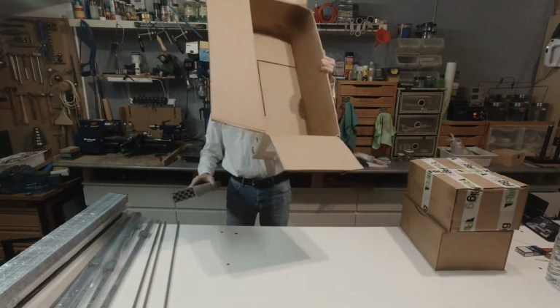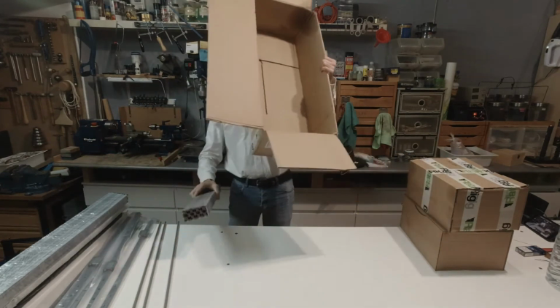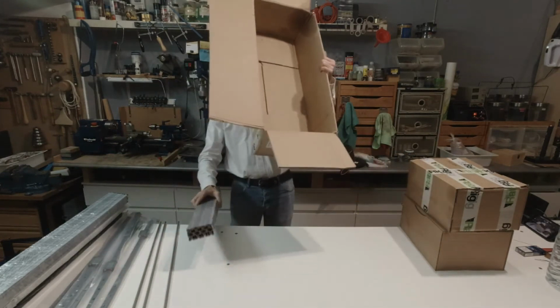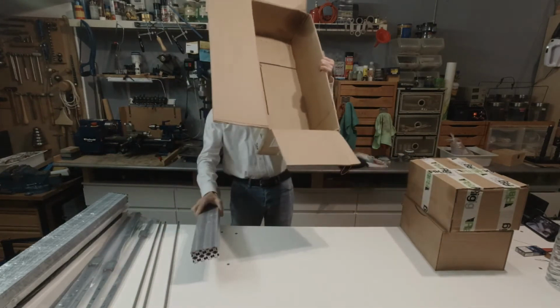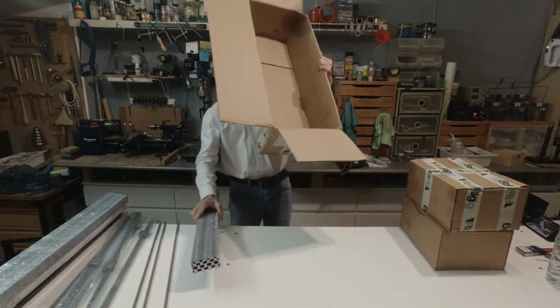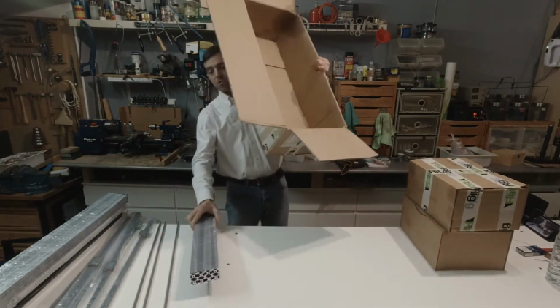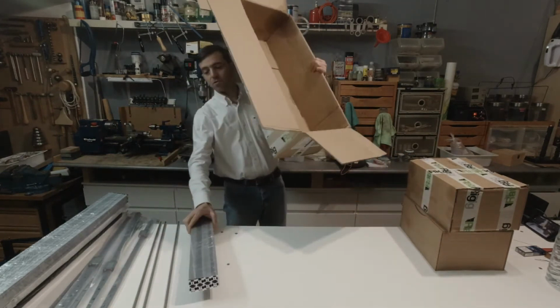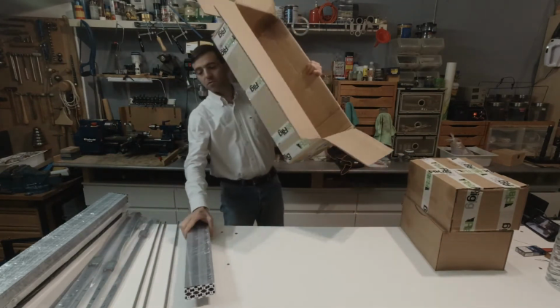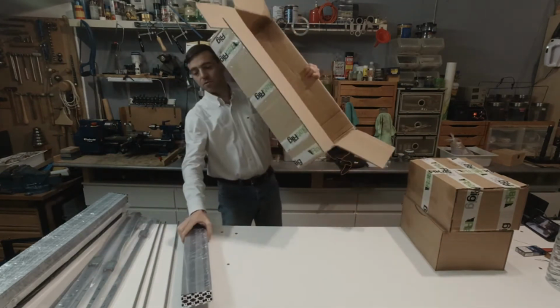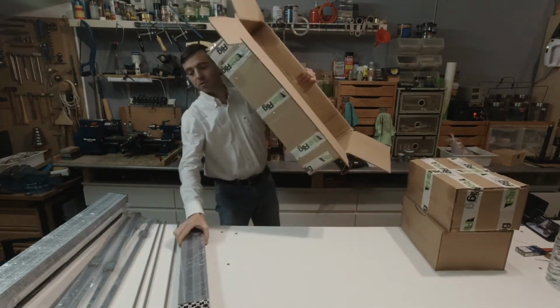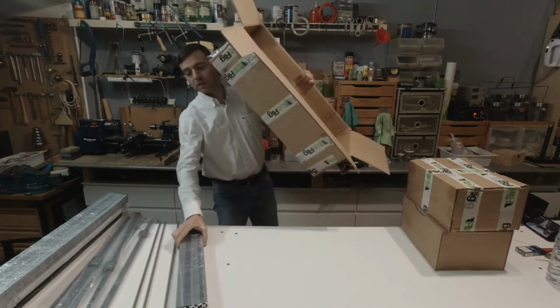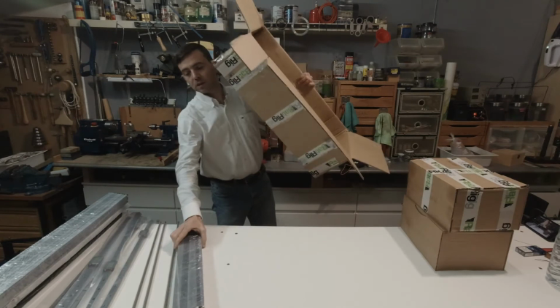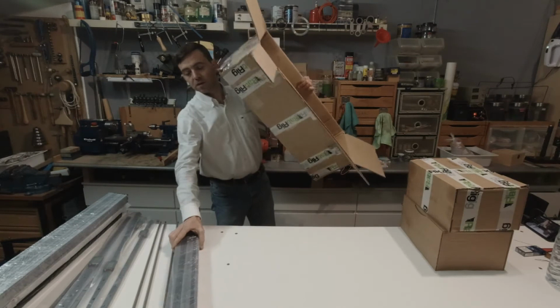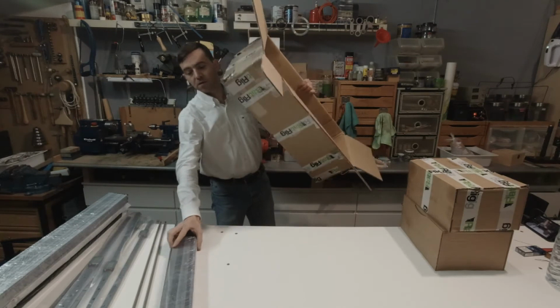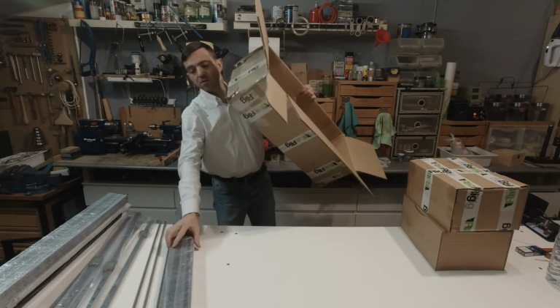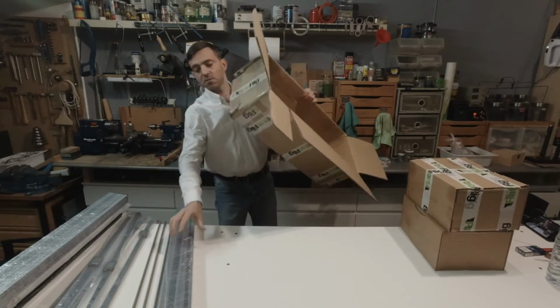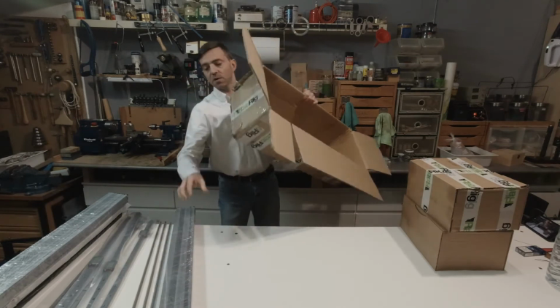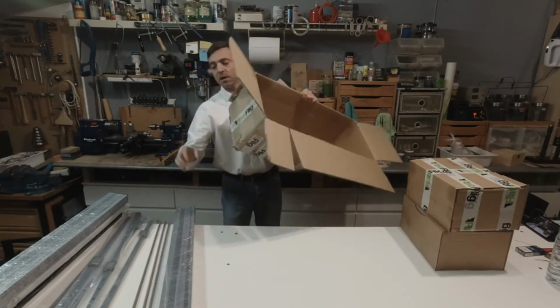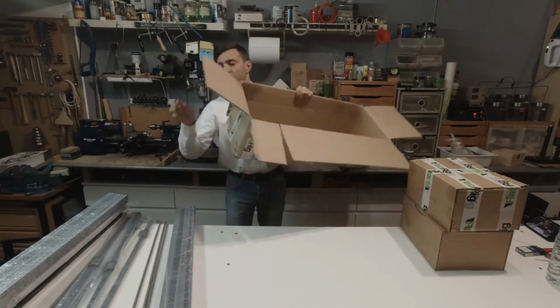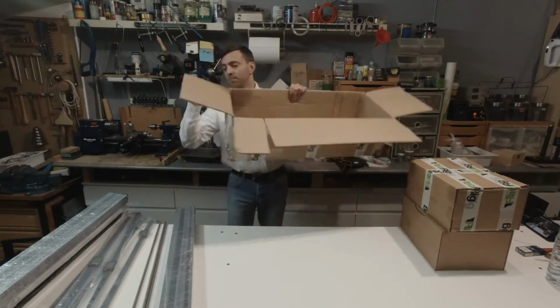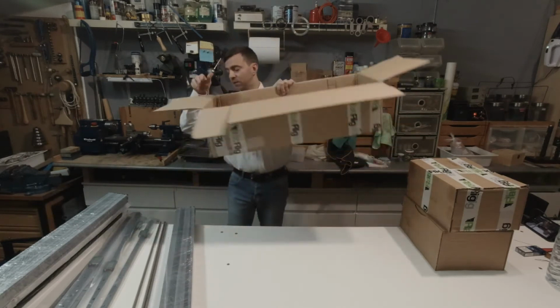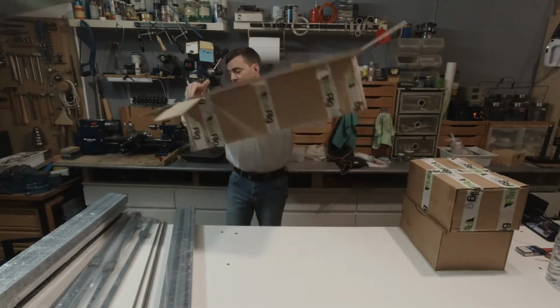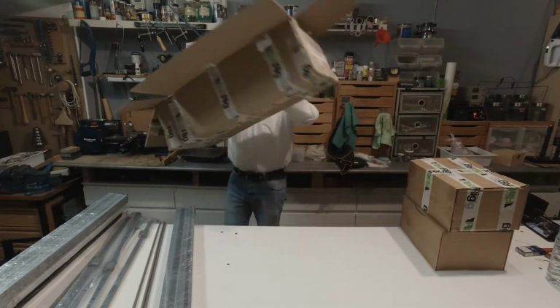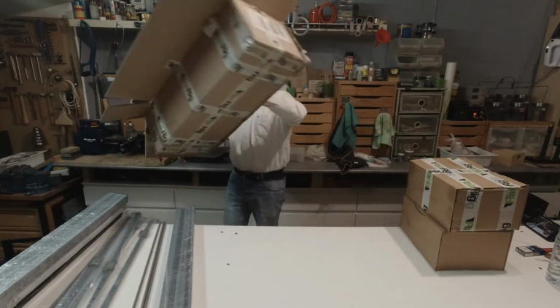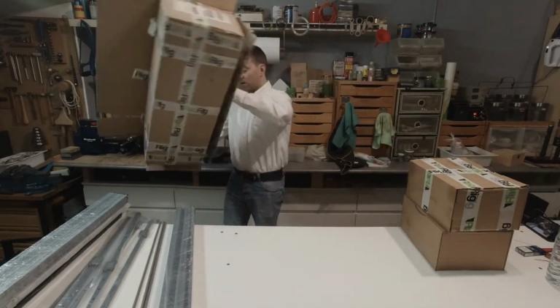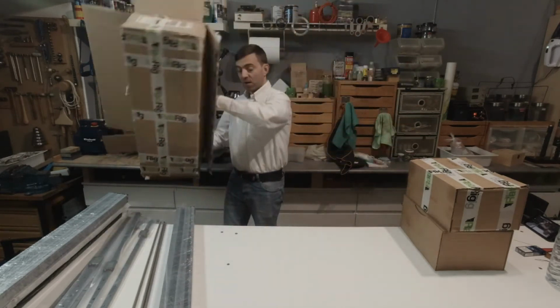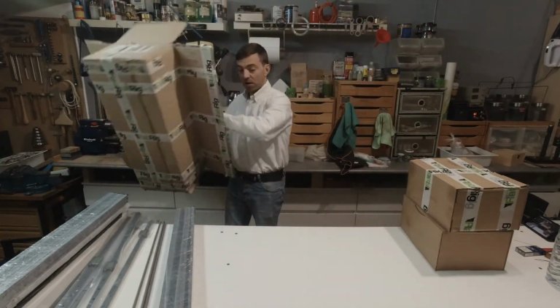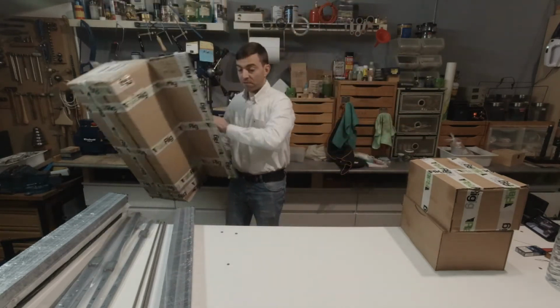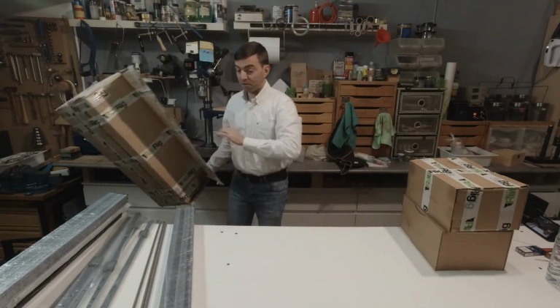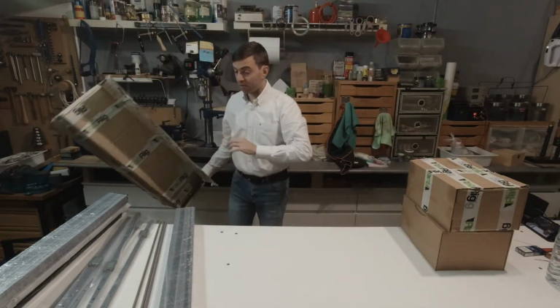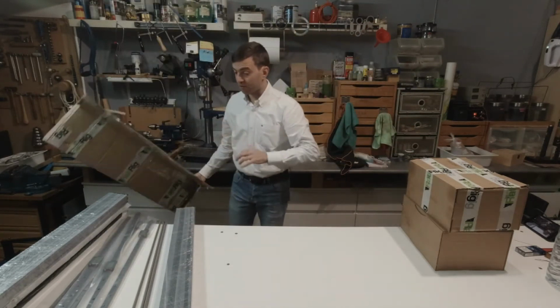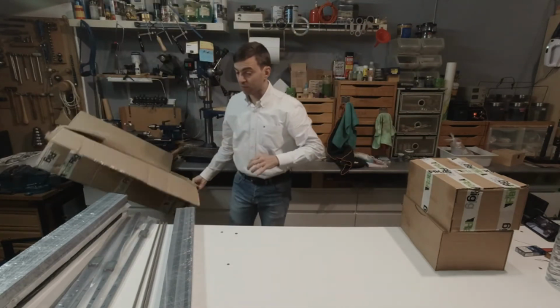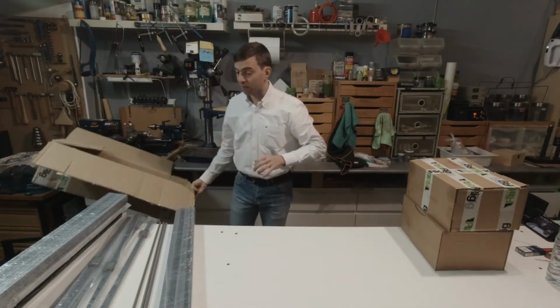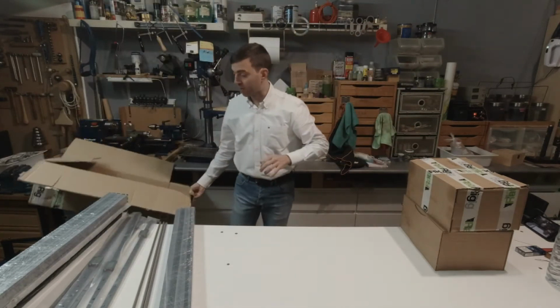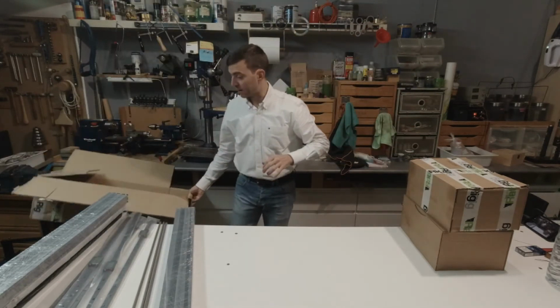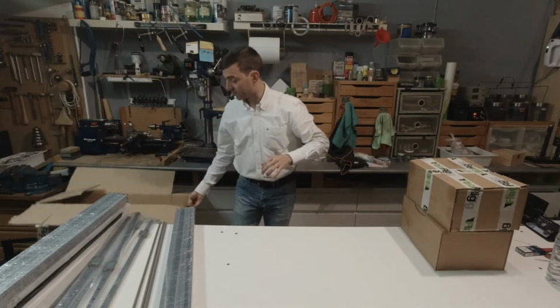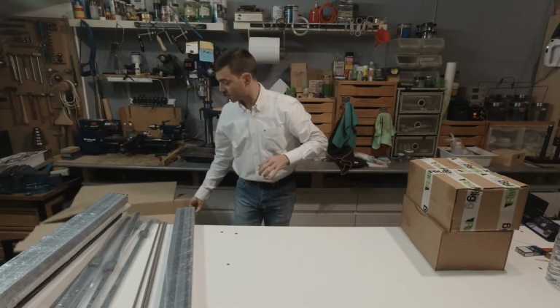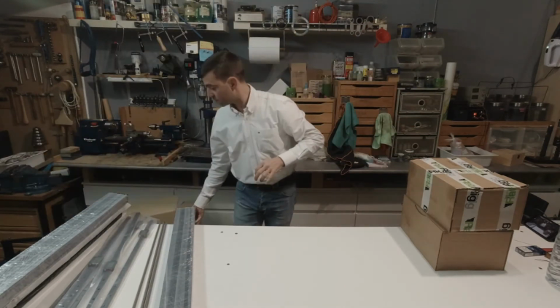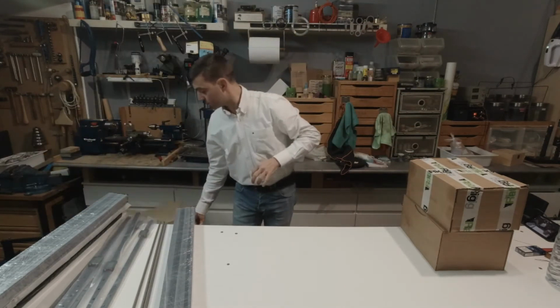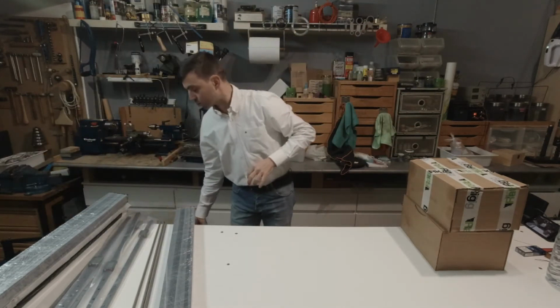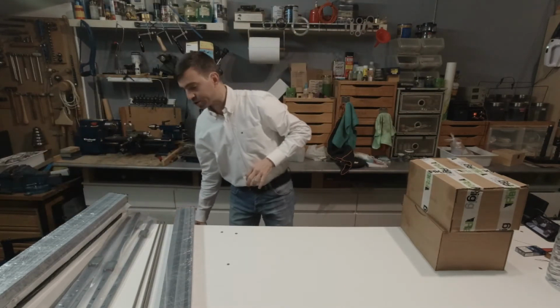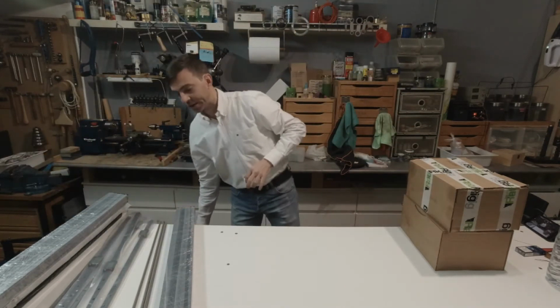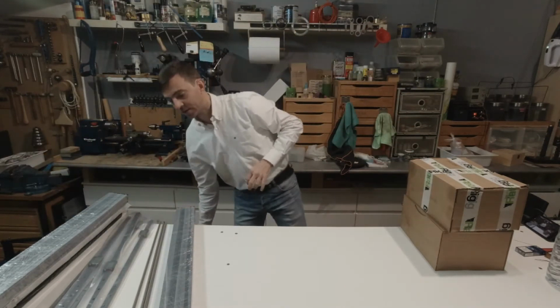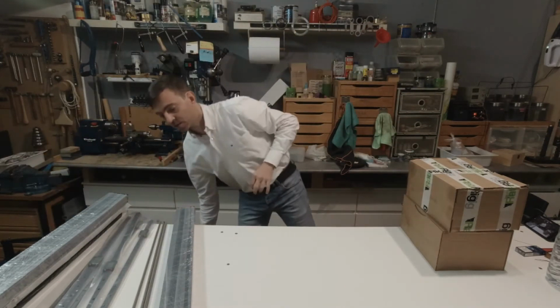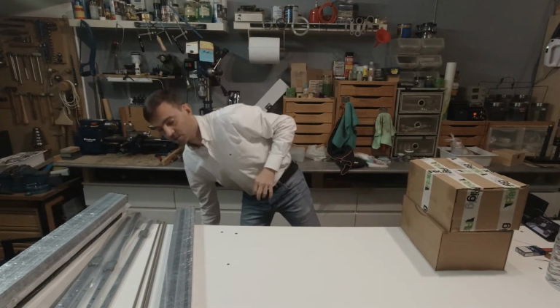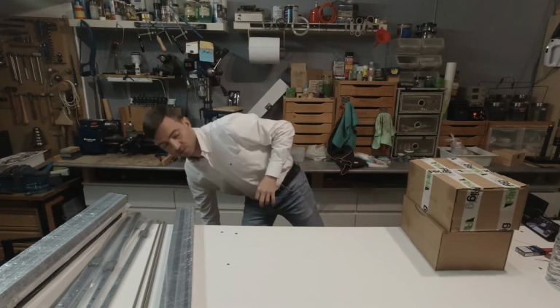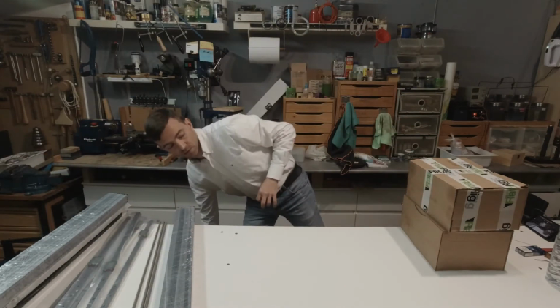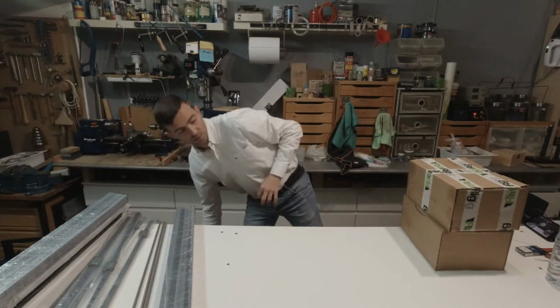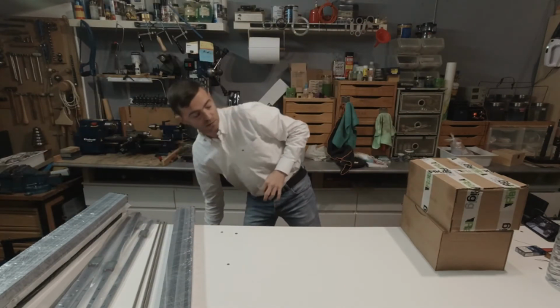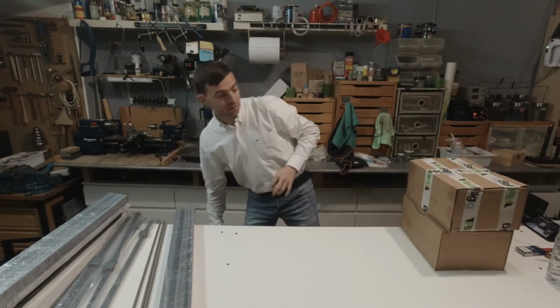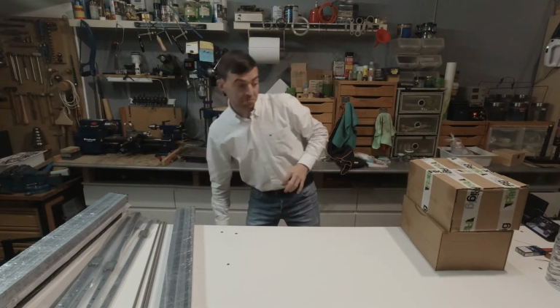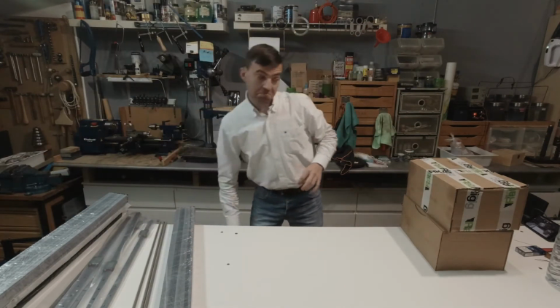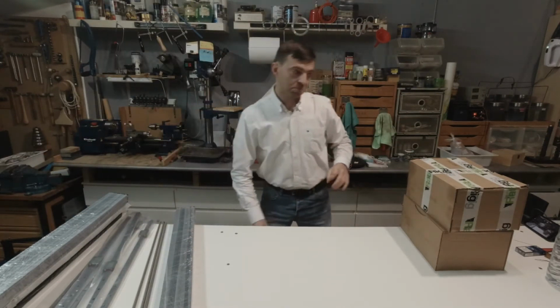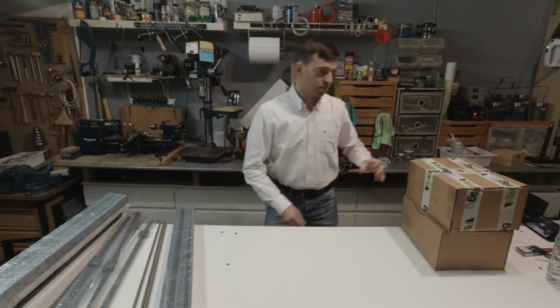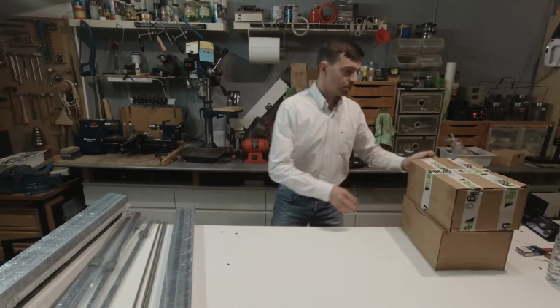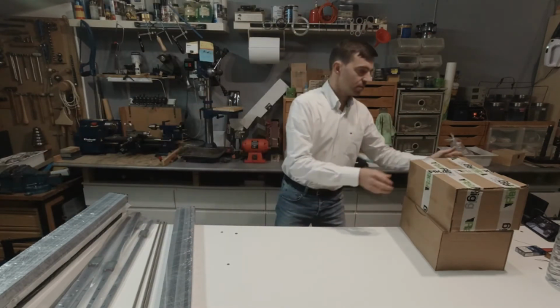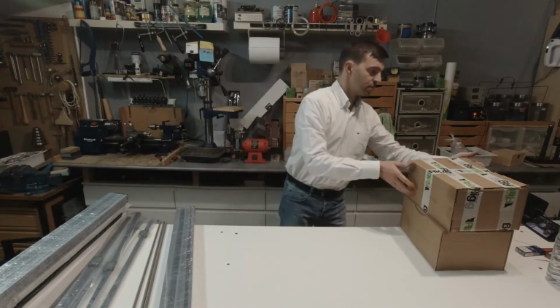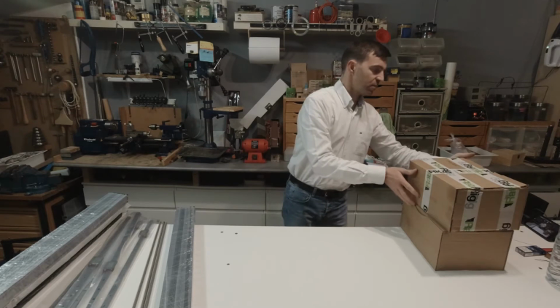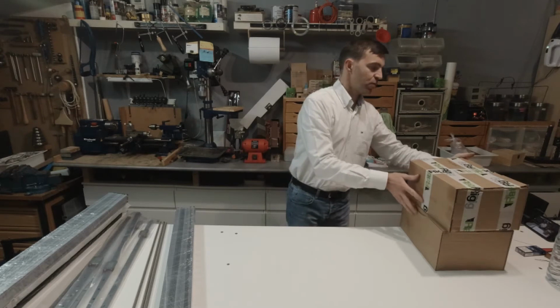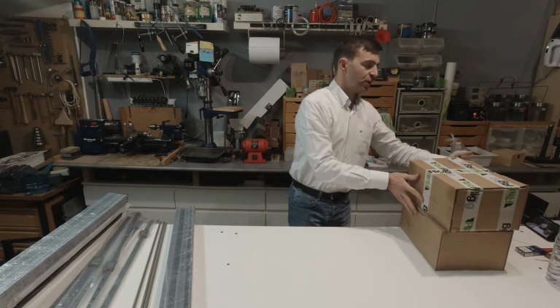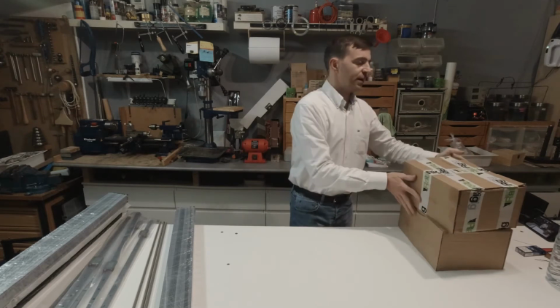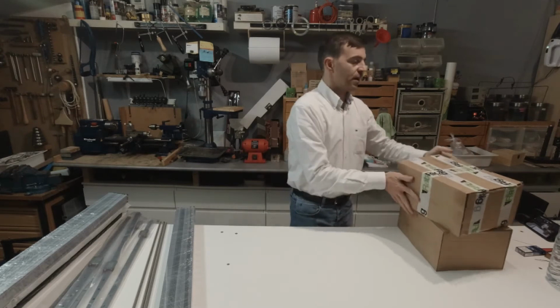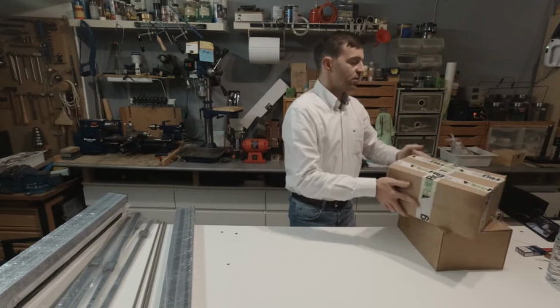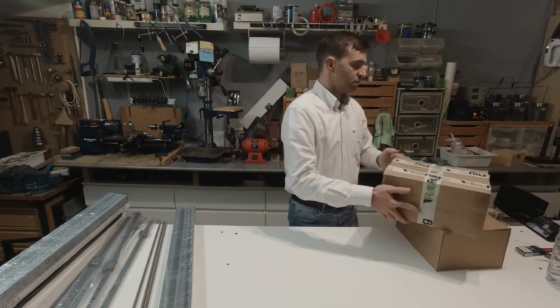First box is empty. Everything is well packed and protected. Really nice.